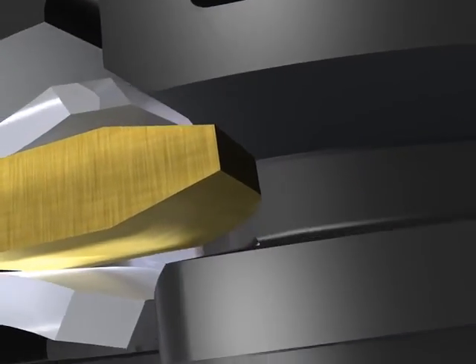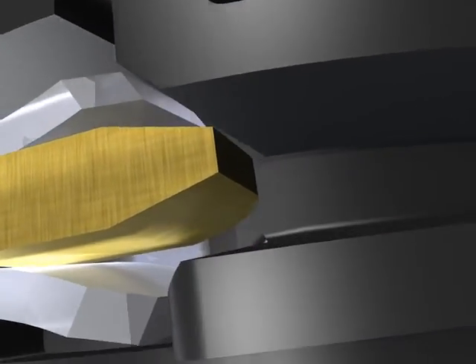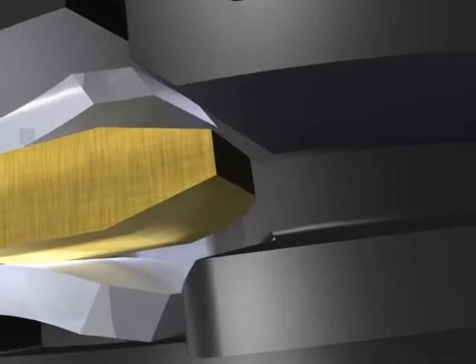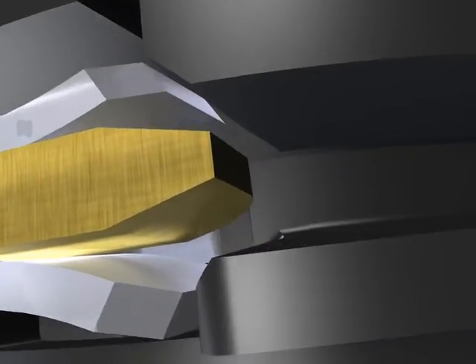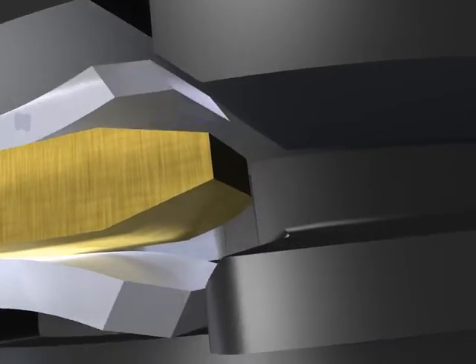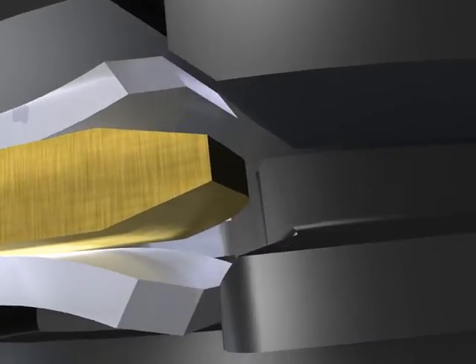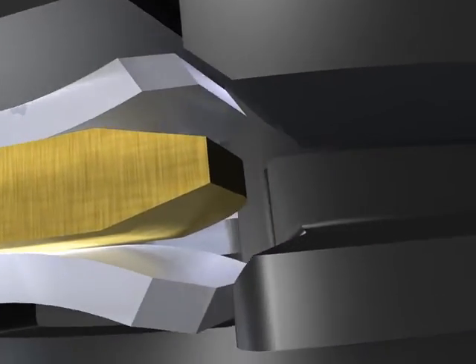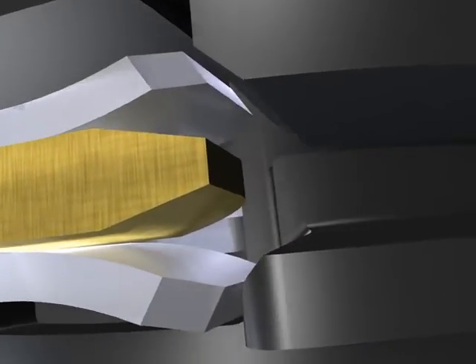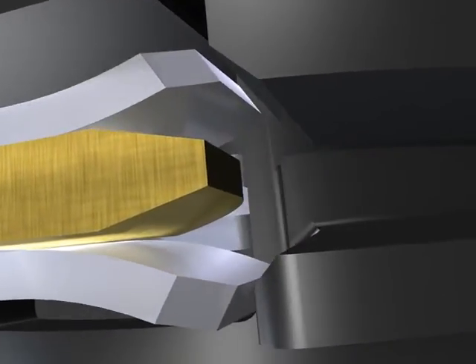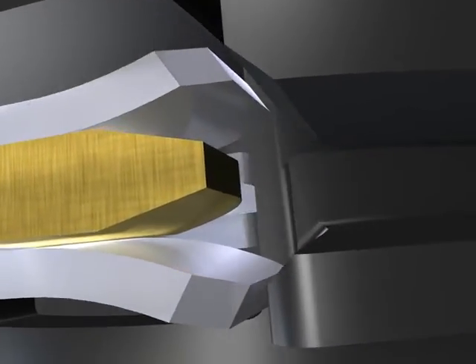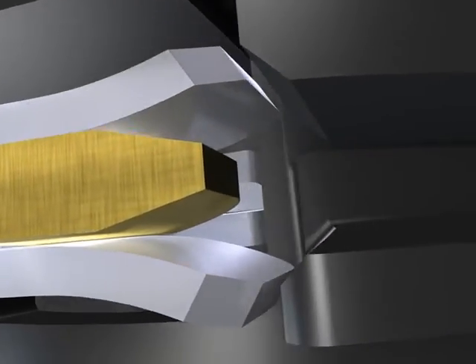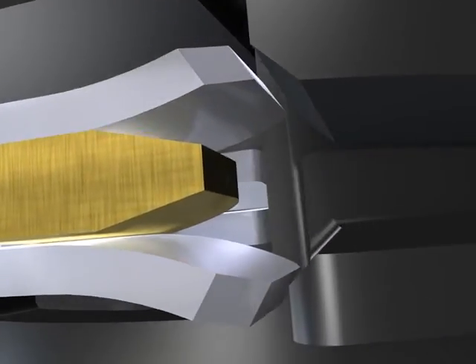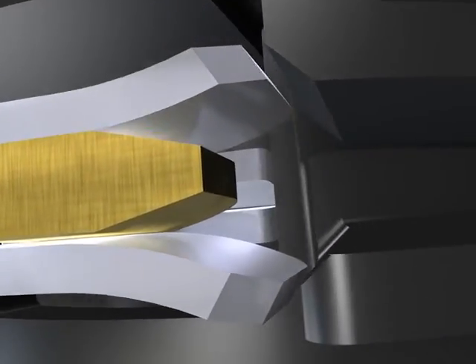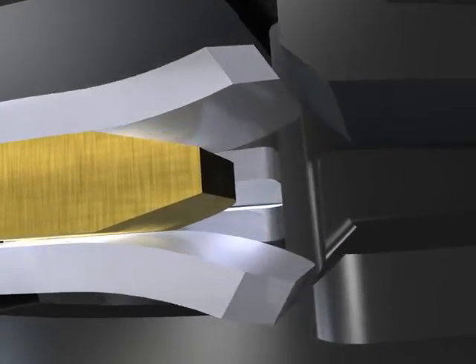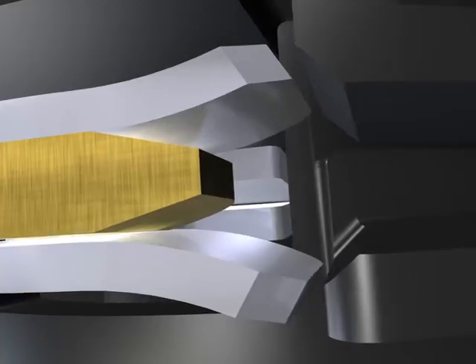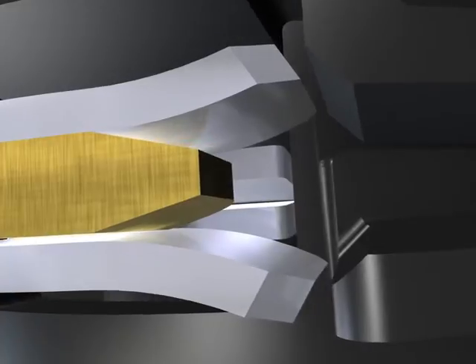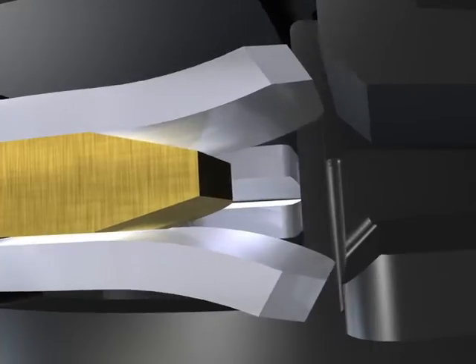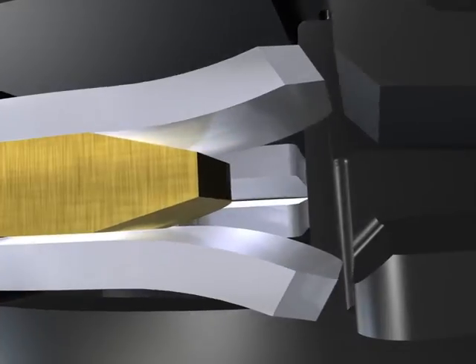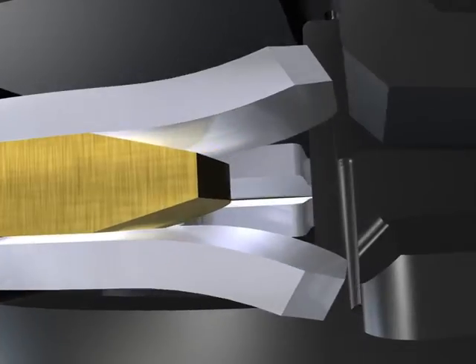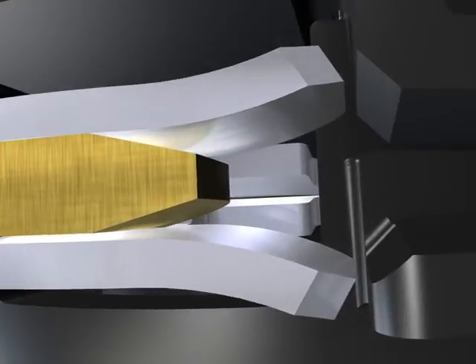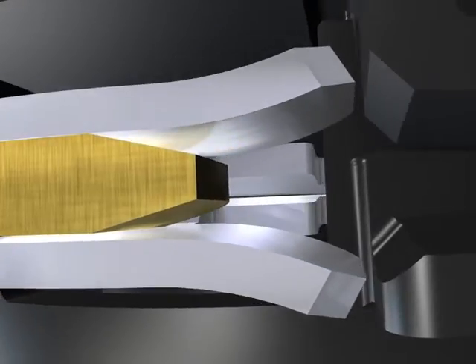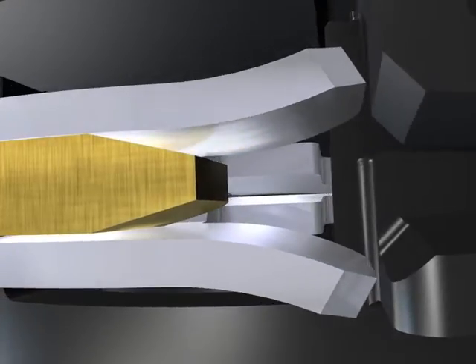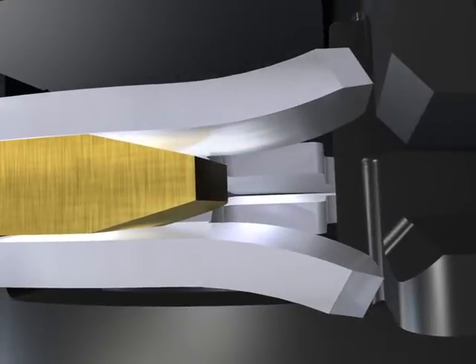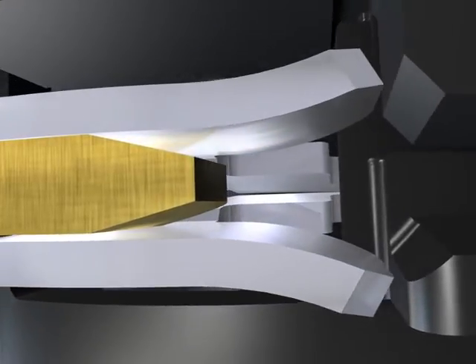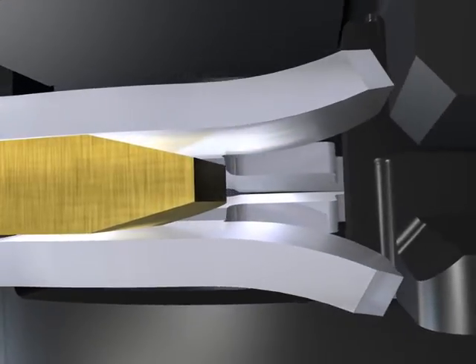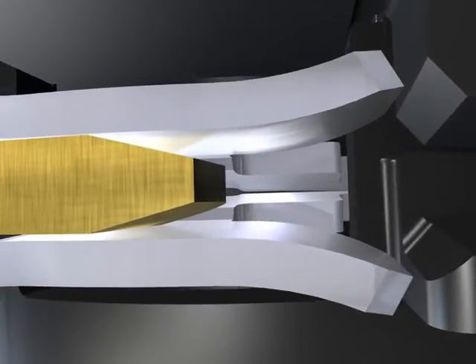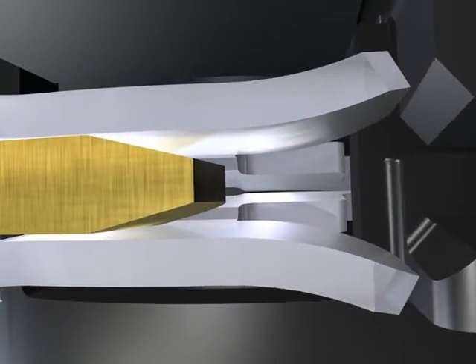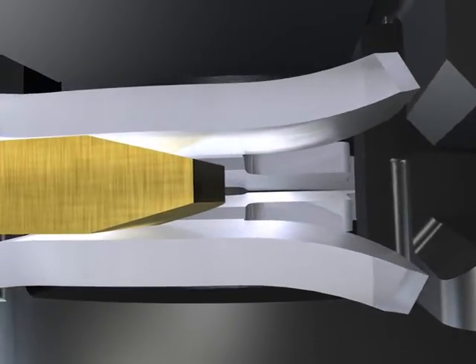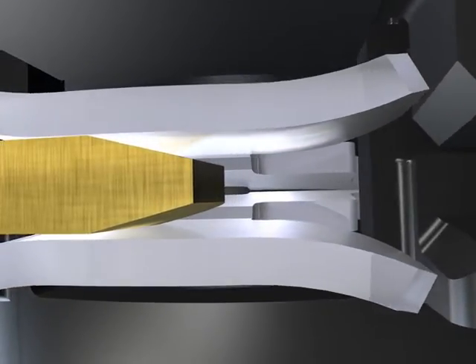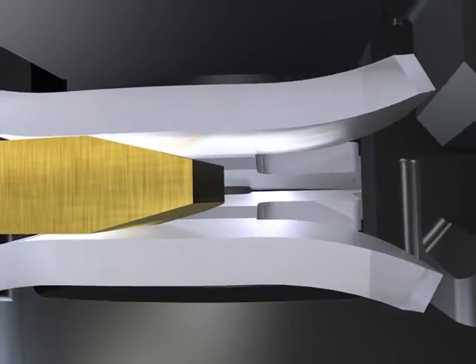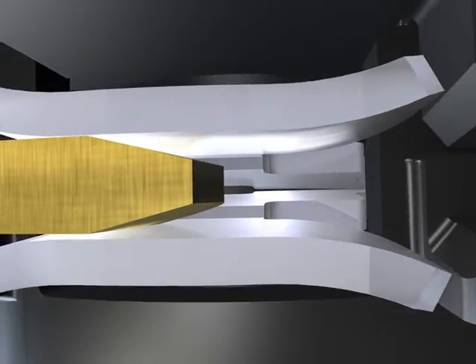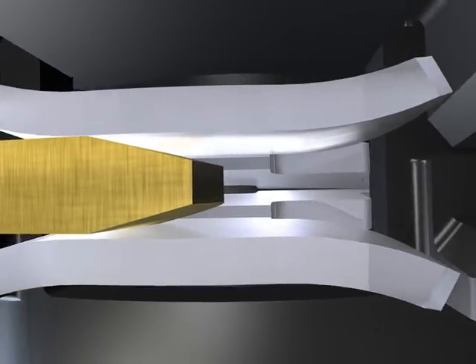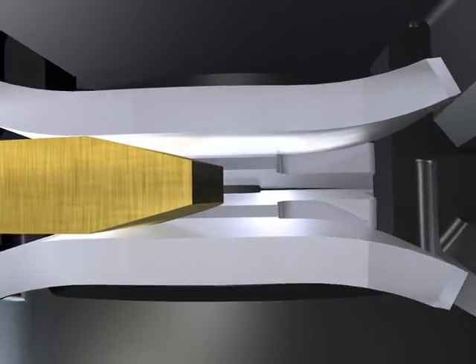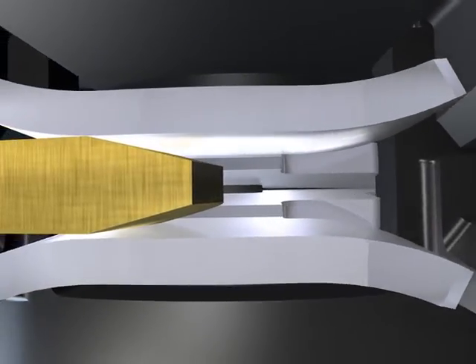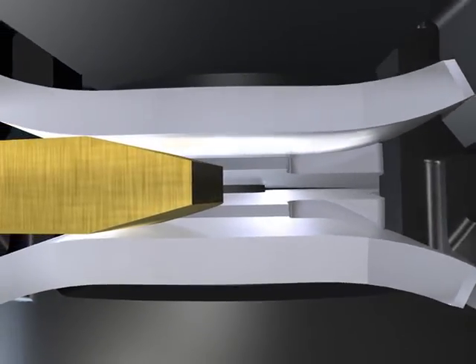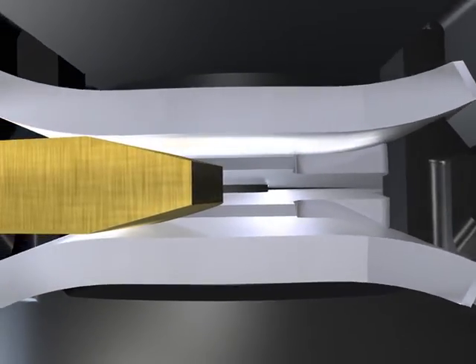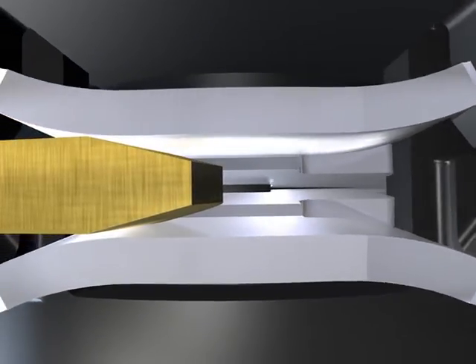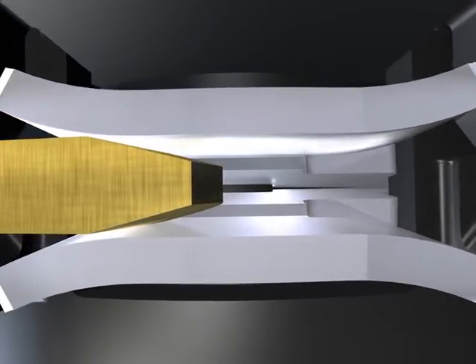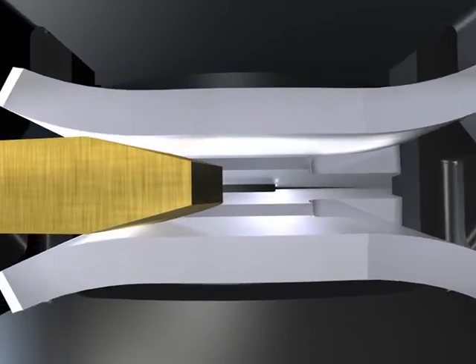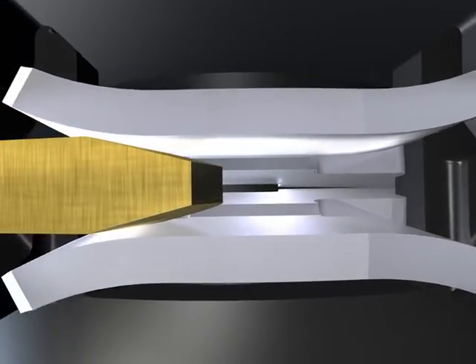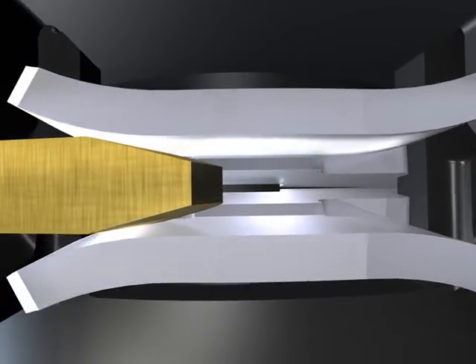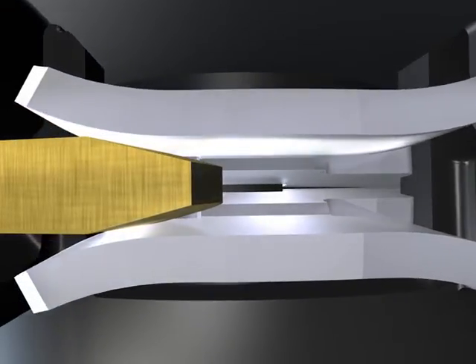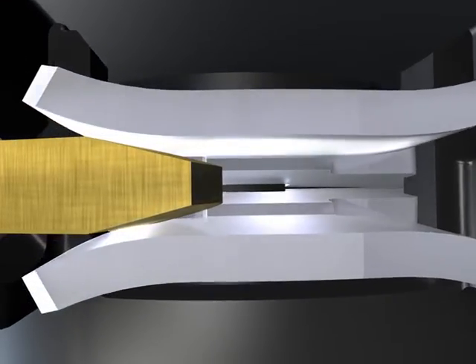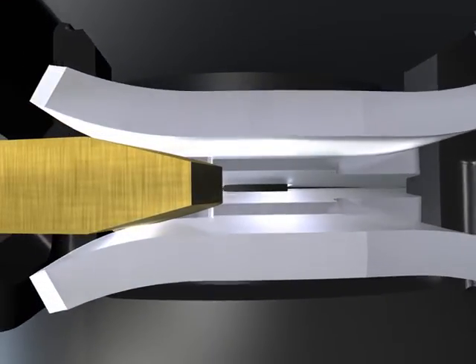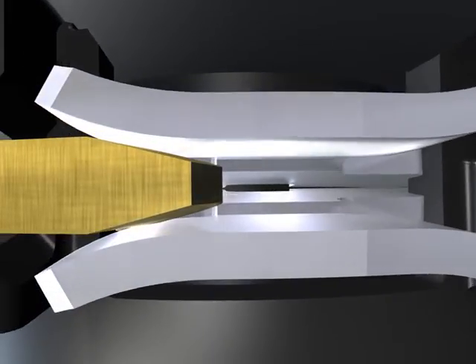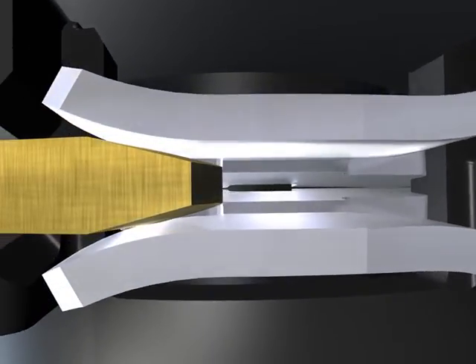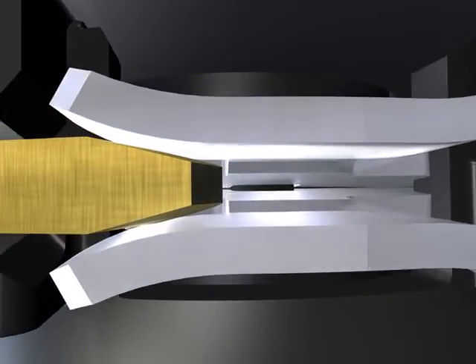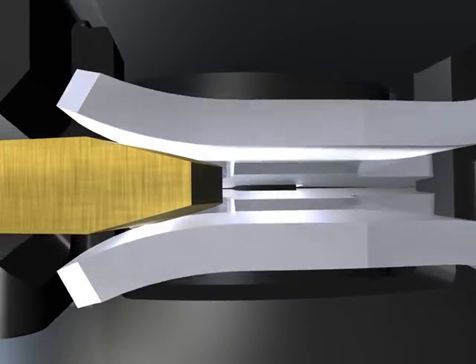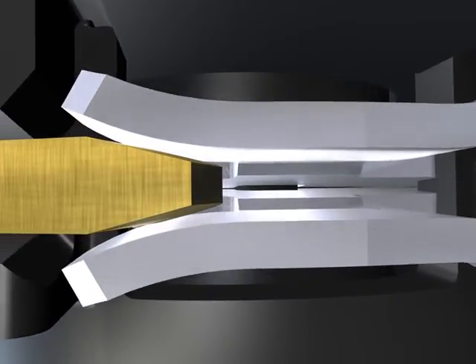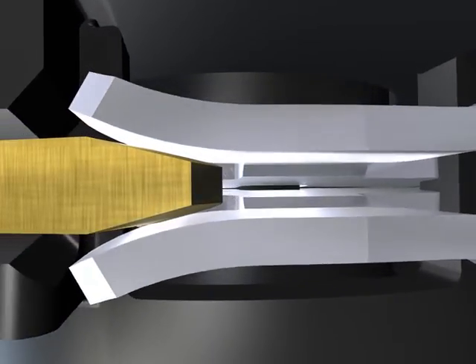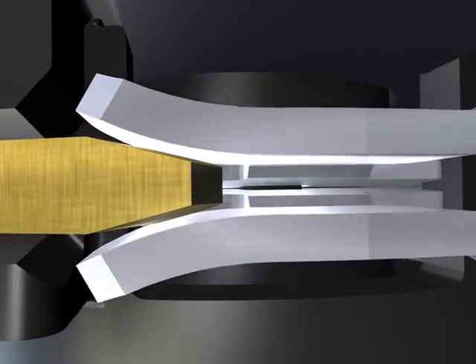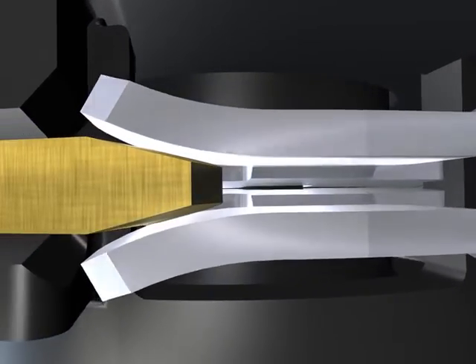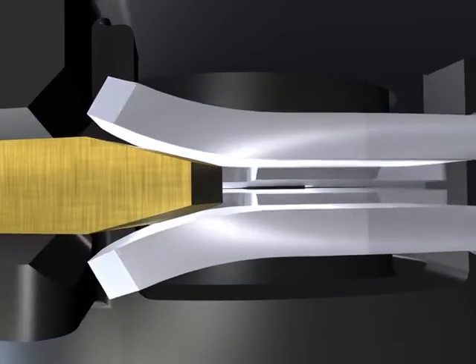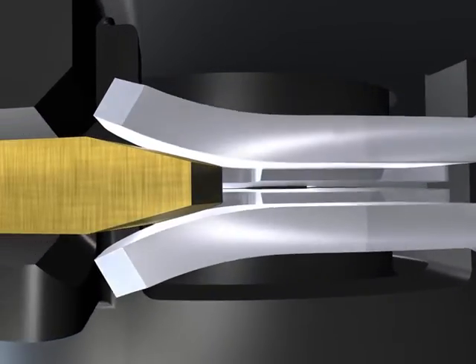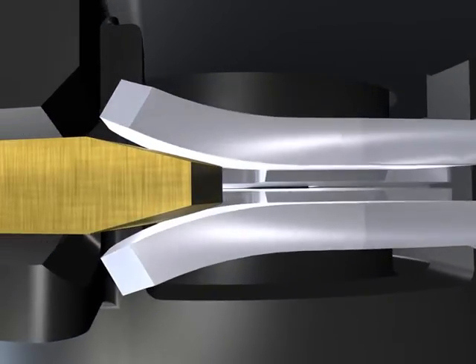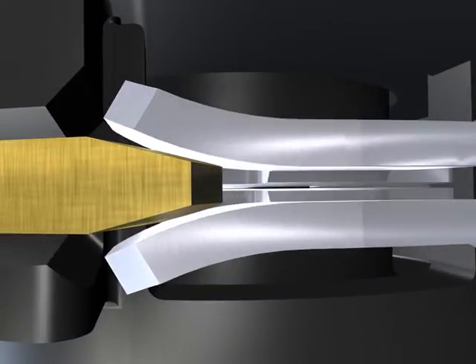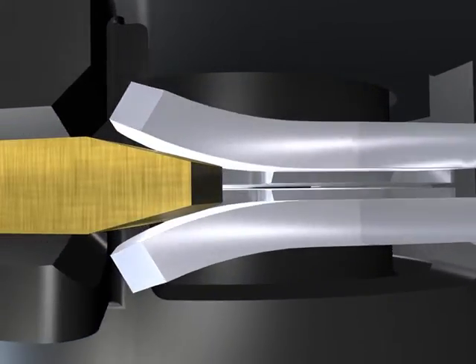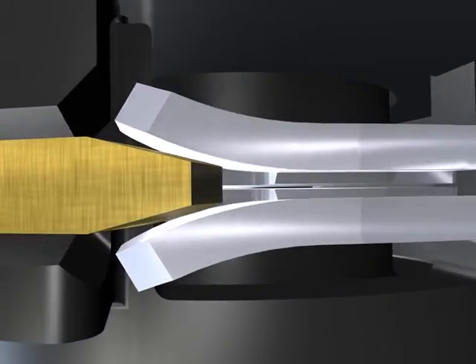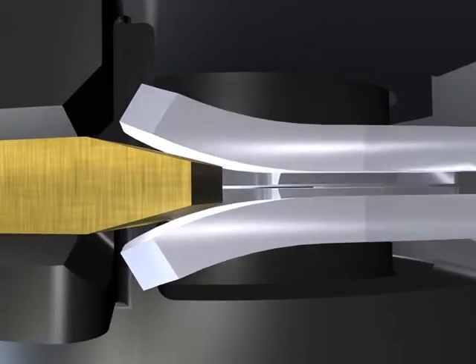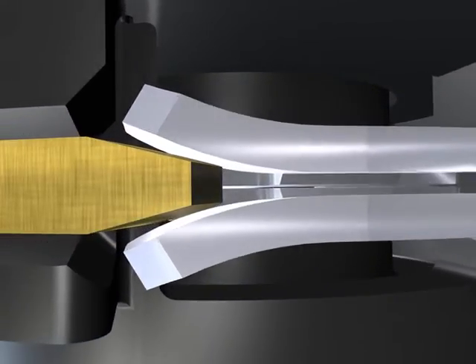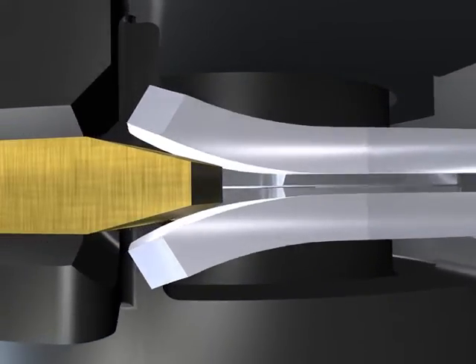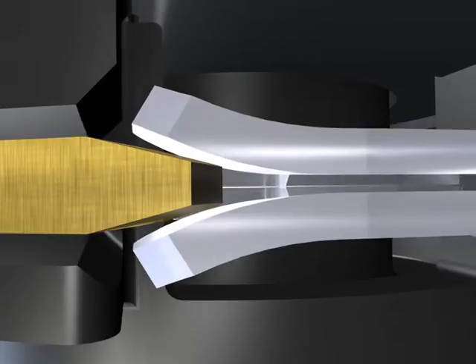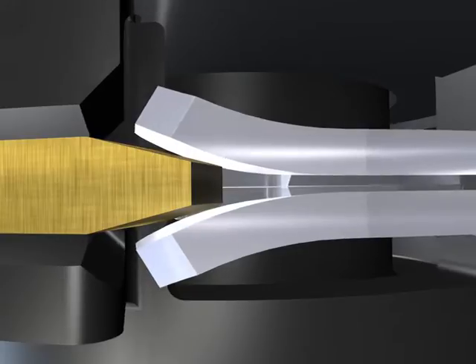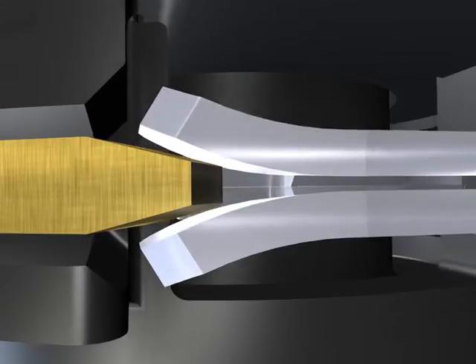Large contact gaps along with high switching speed achieve safe extinguishing of the arc, even with high voltages.